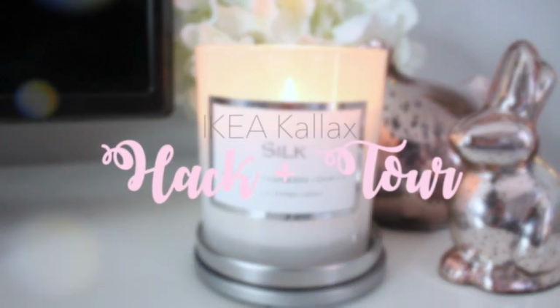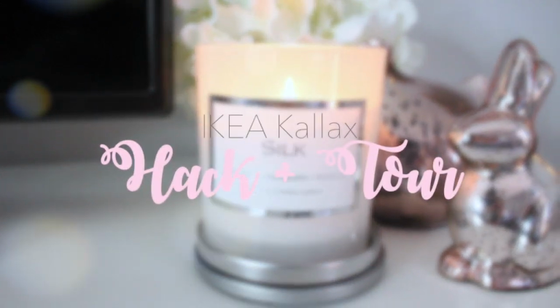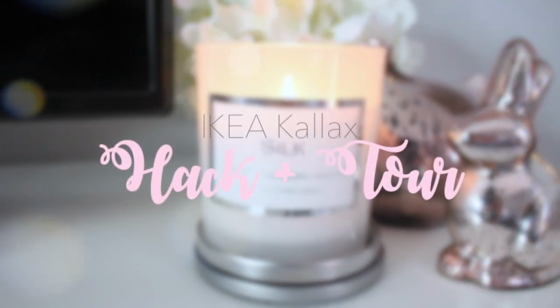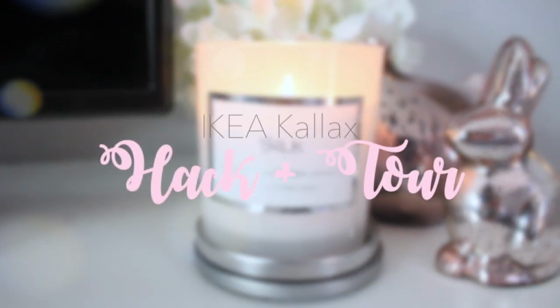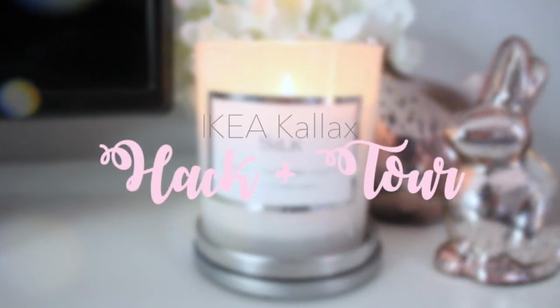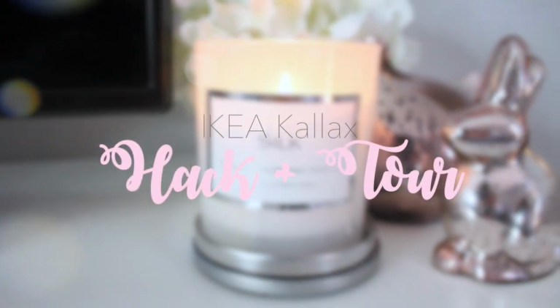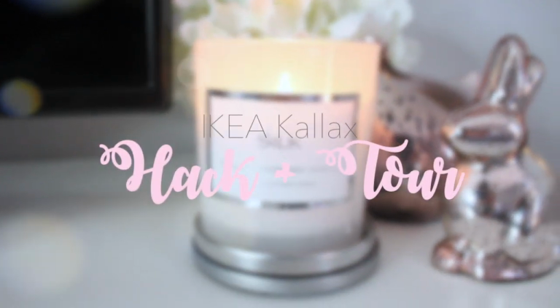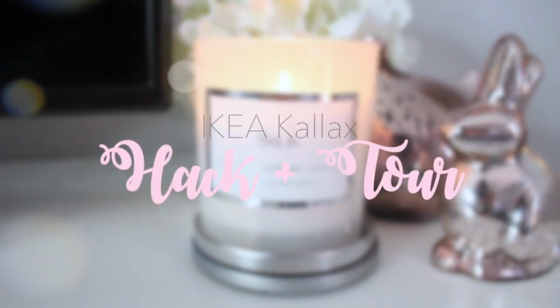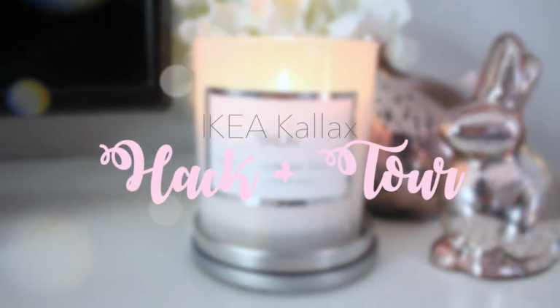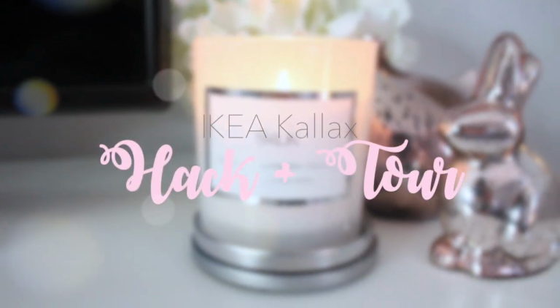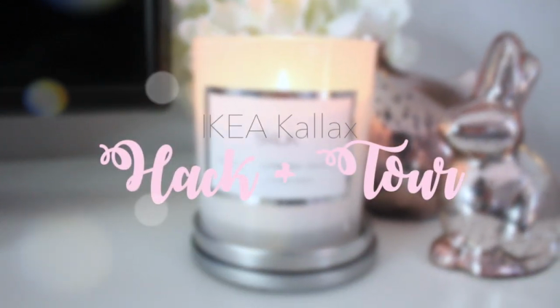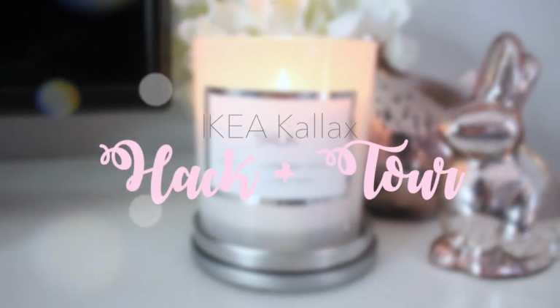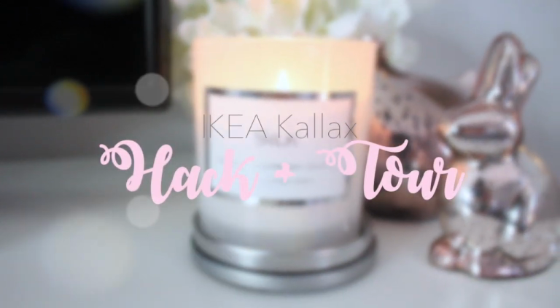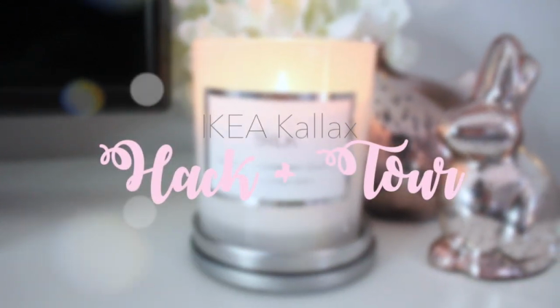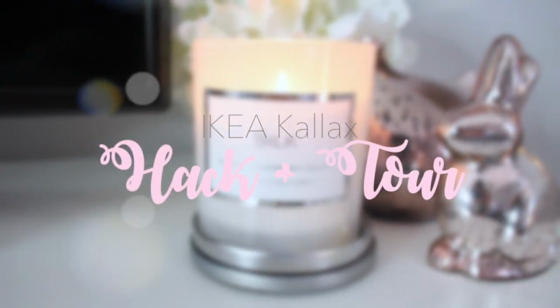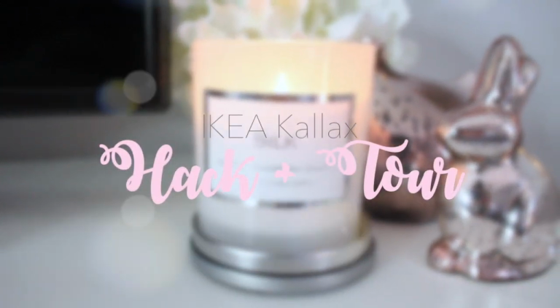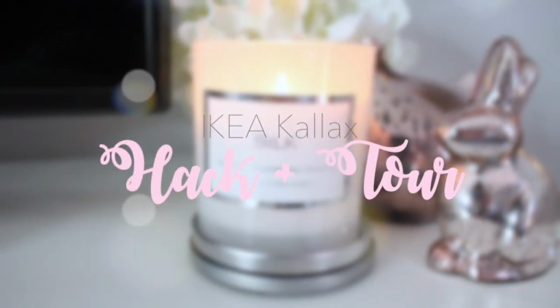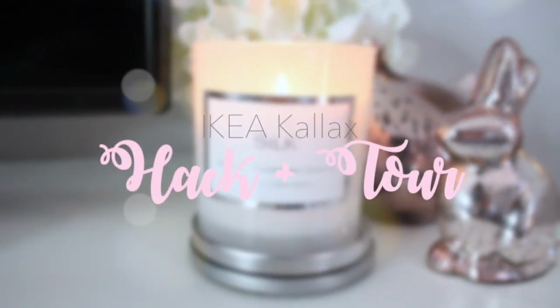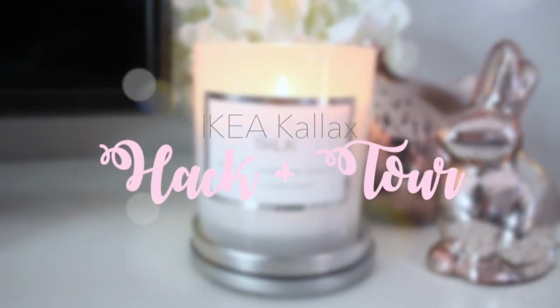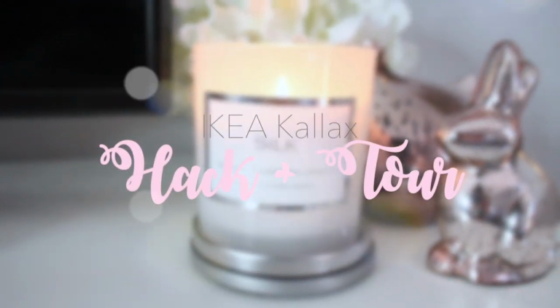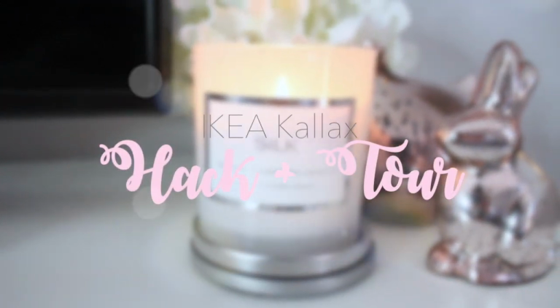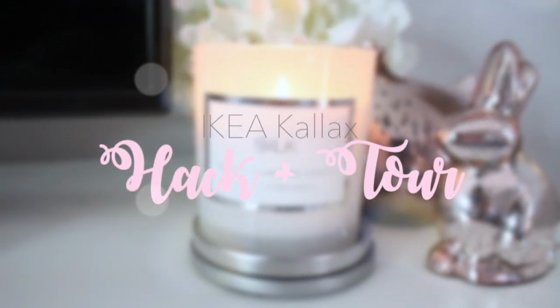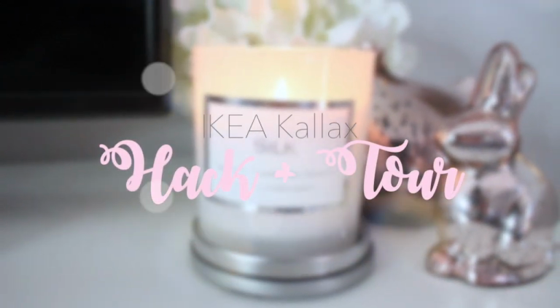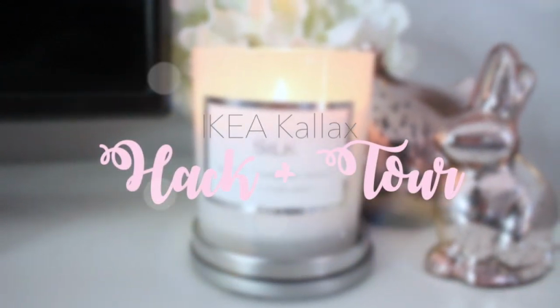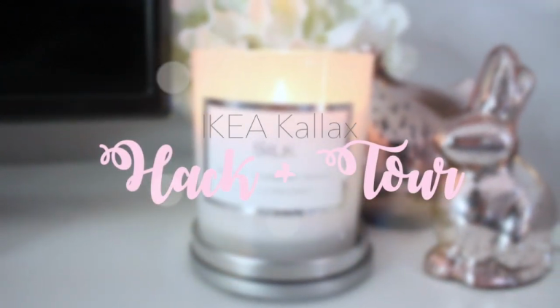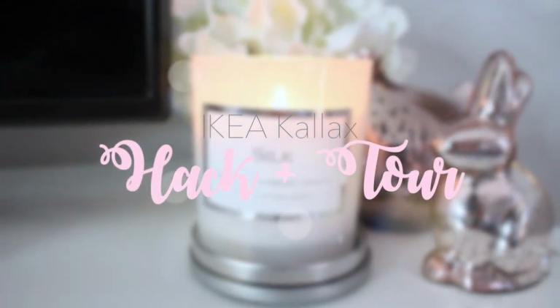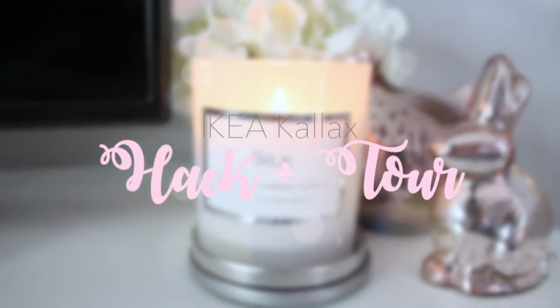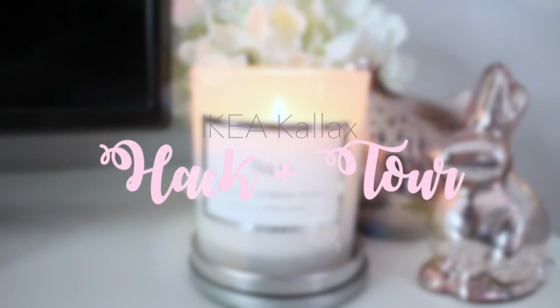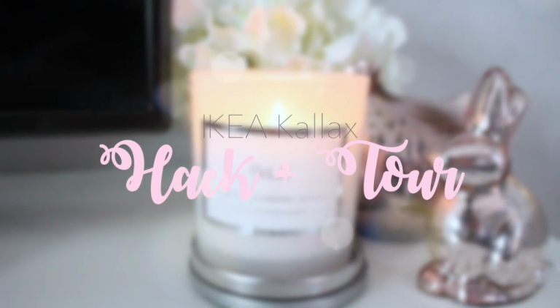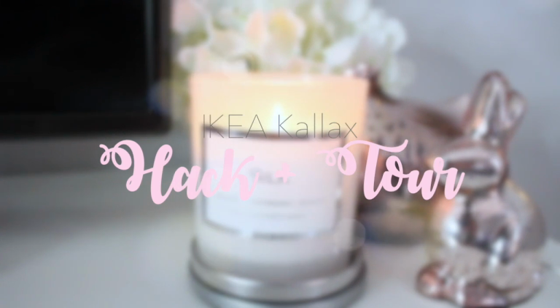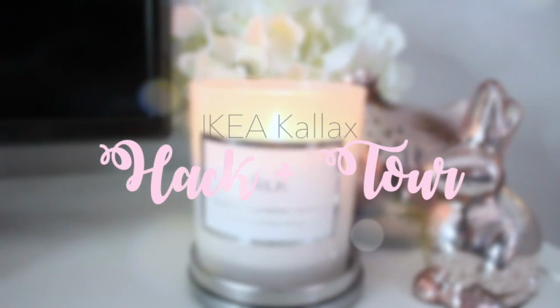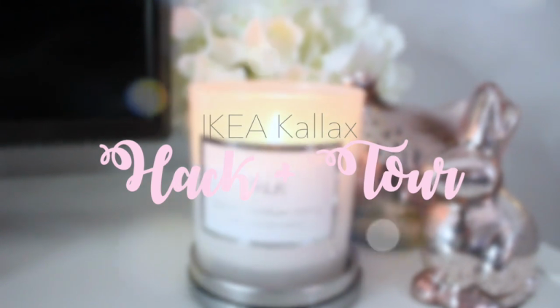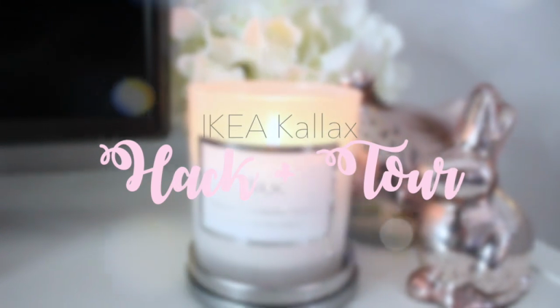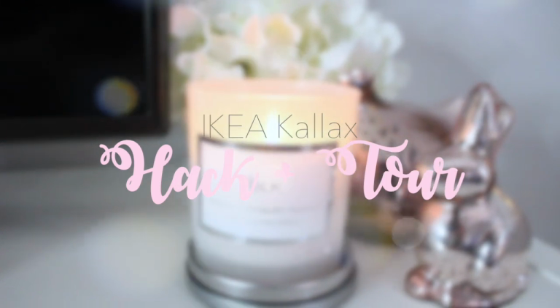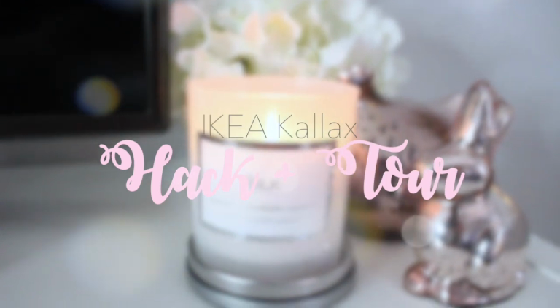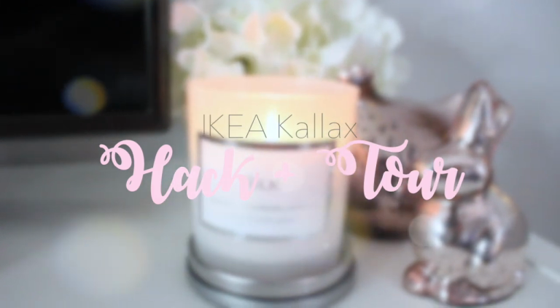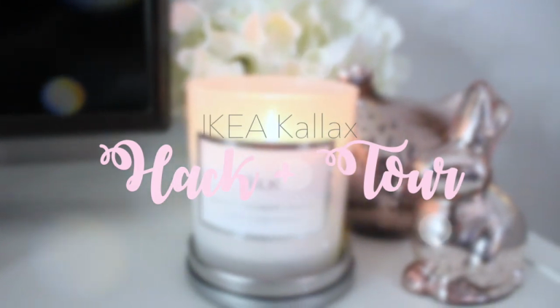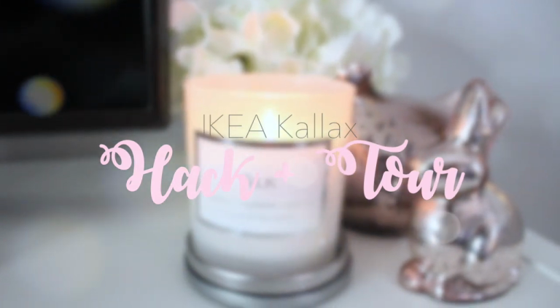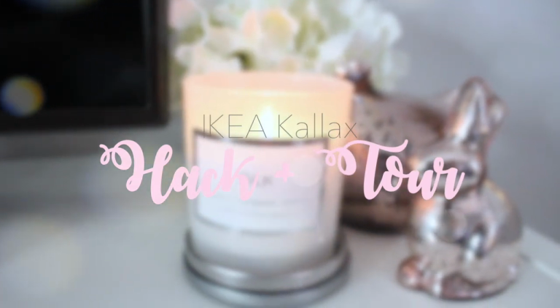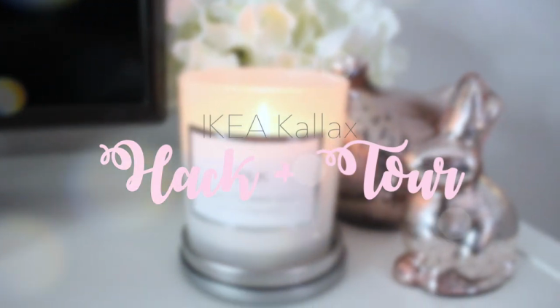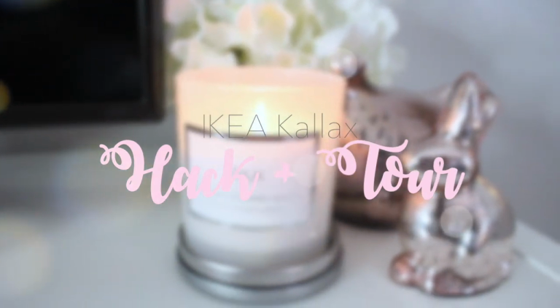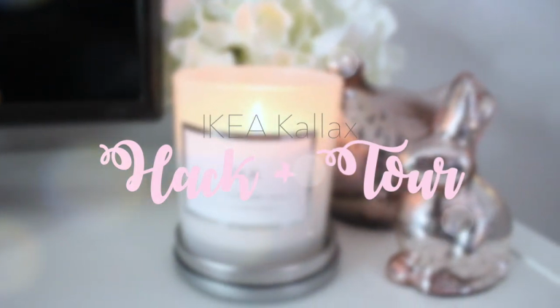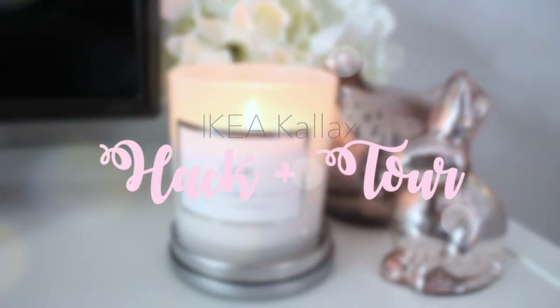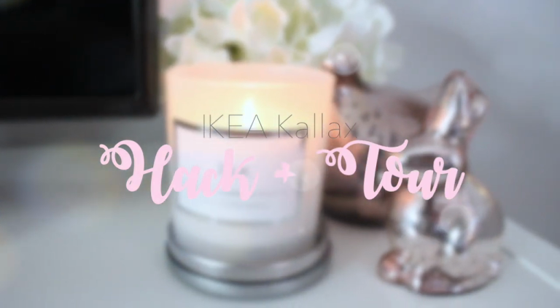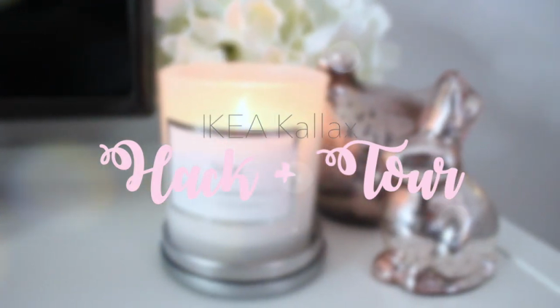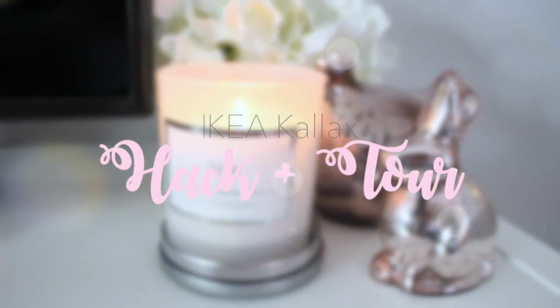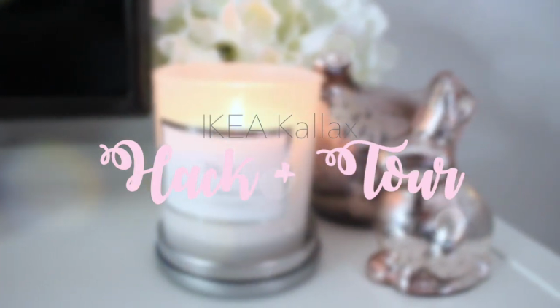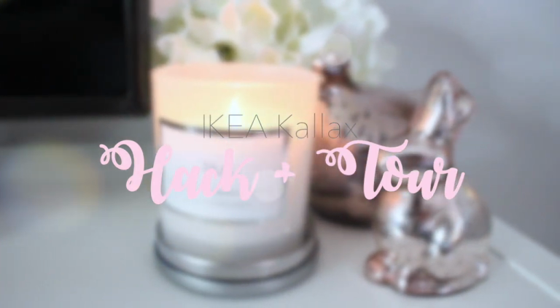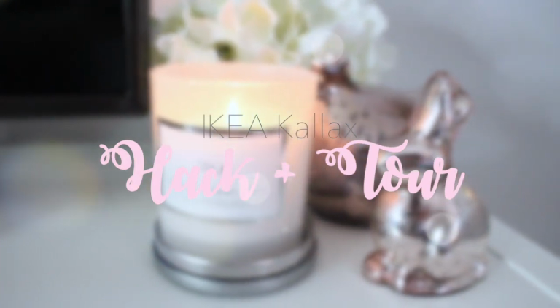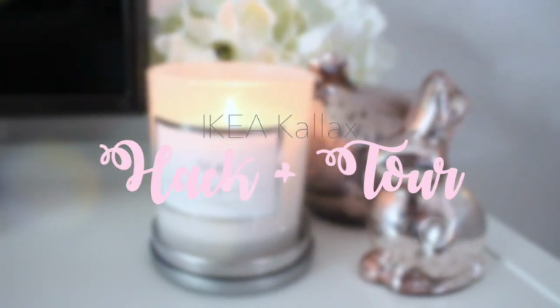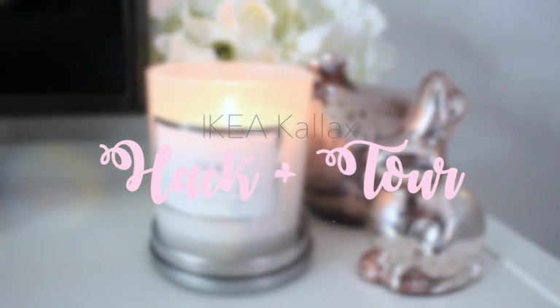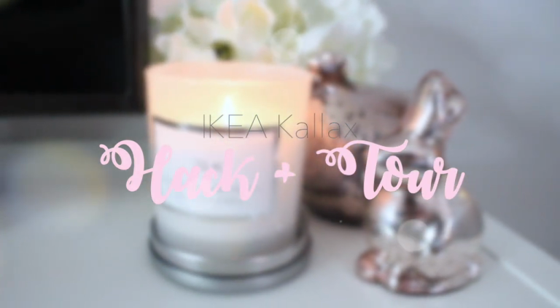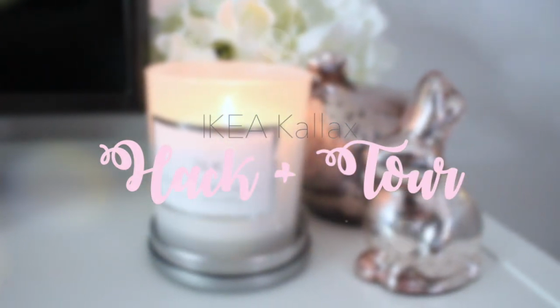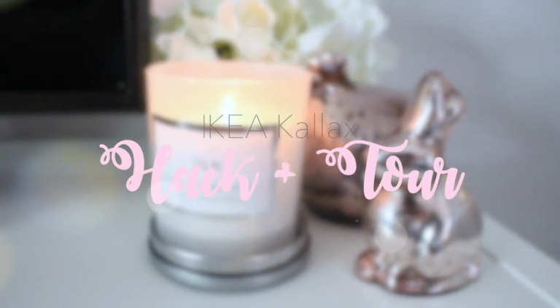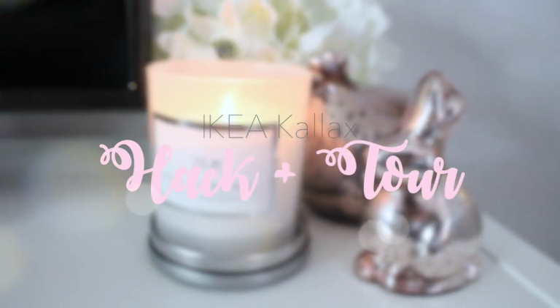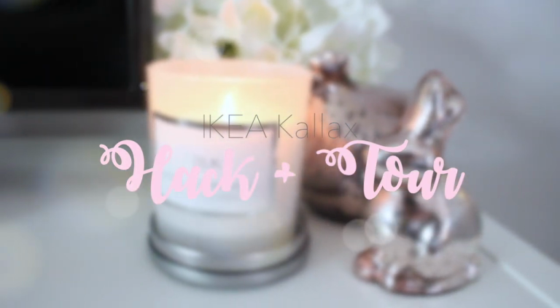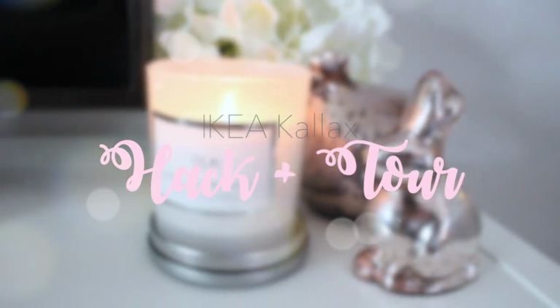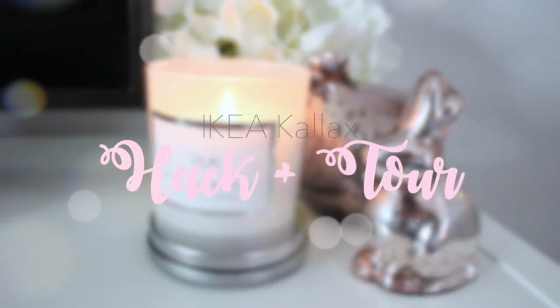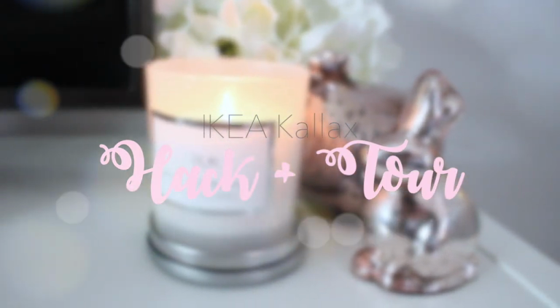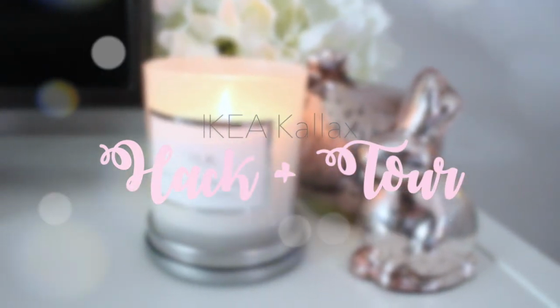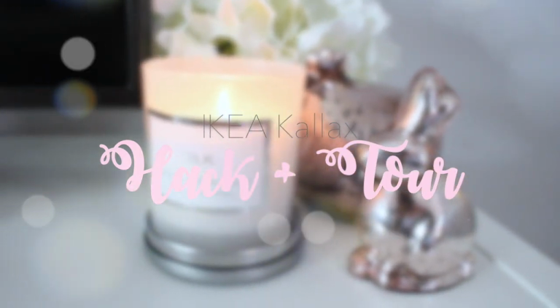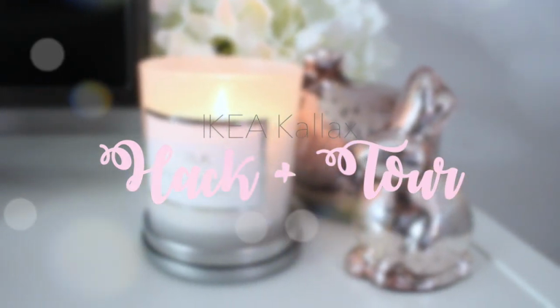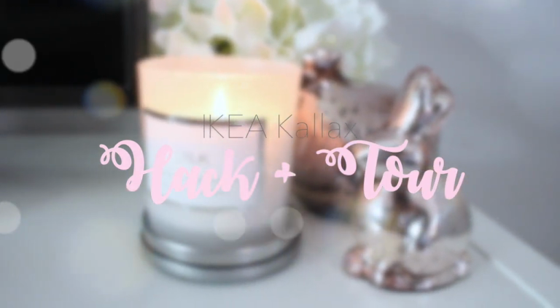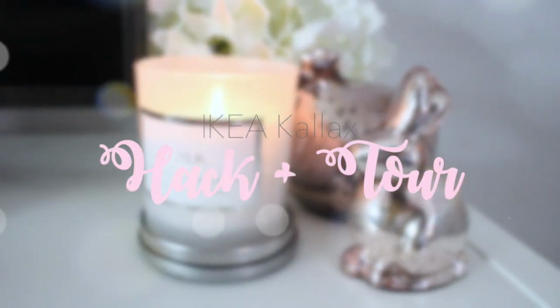Hey everyone, welcome back to my channel! In today's video I will be sharing my IKEA Kallax hack and tour, so if you're interested just keep on watching.